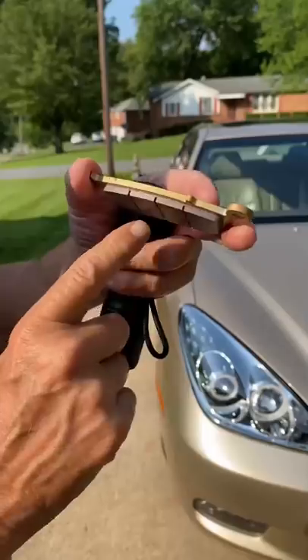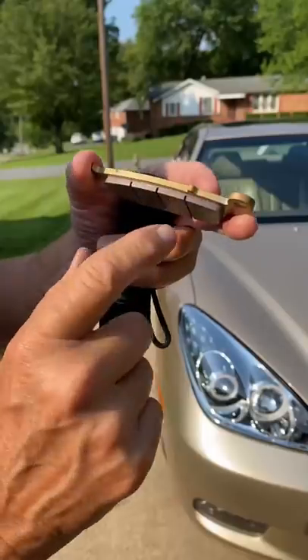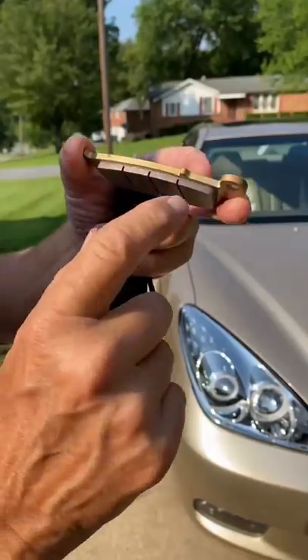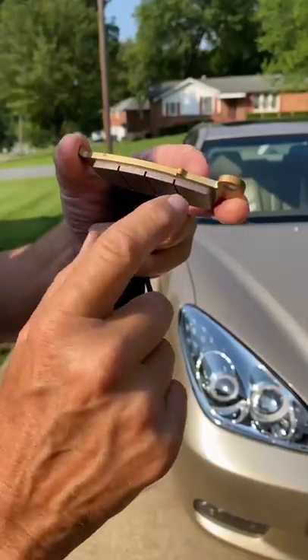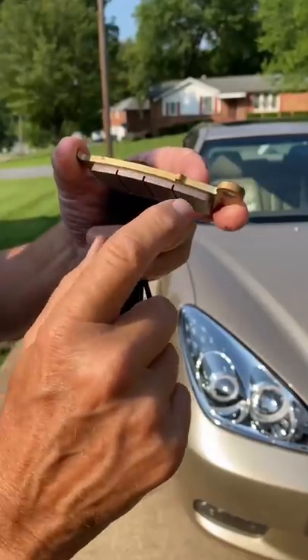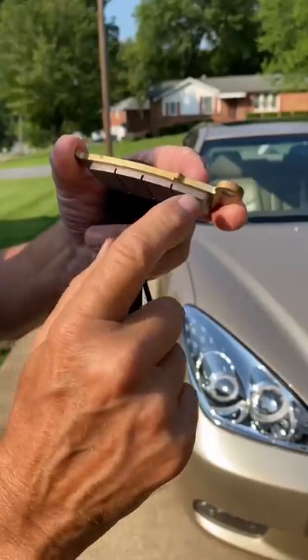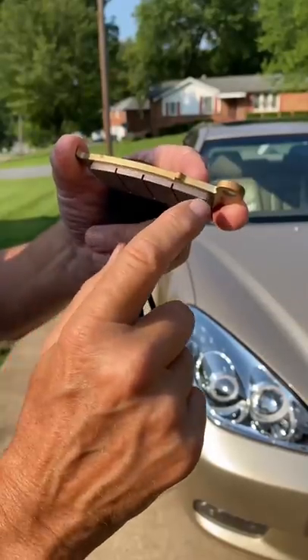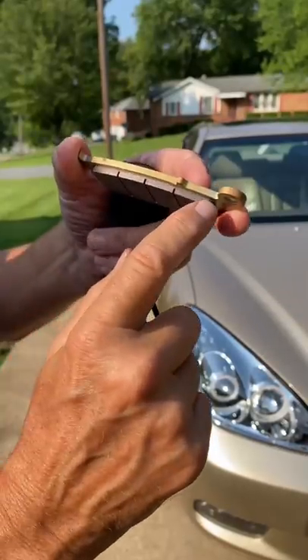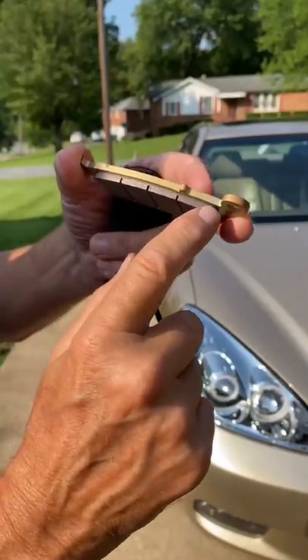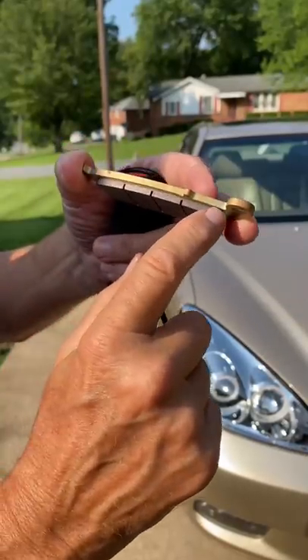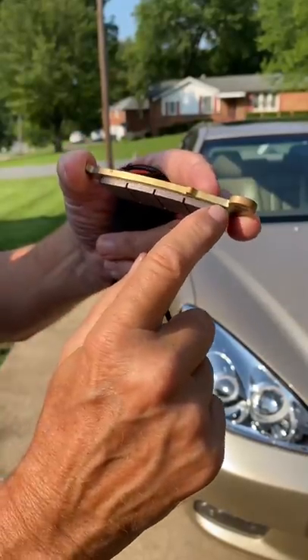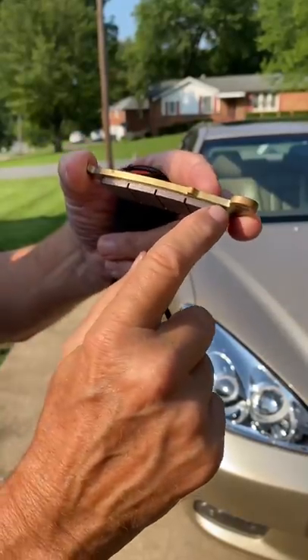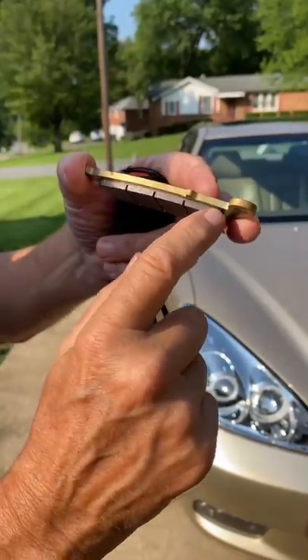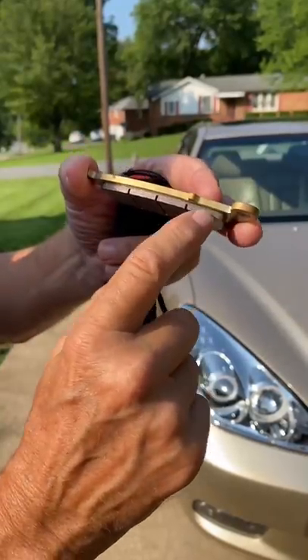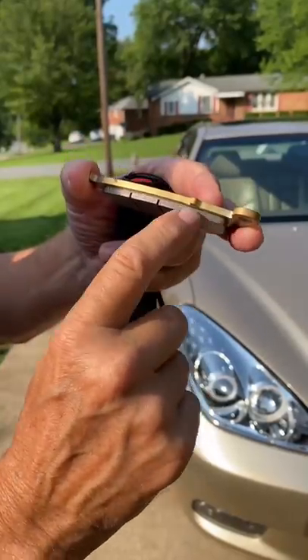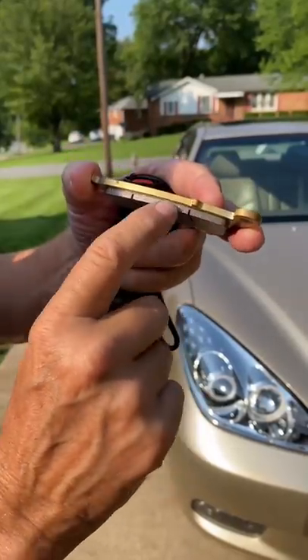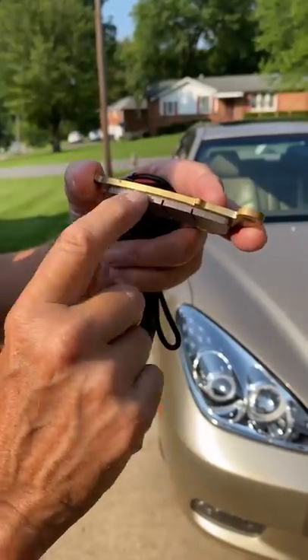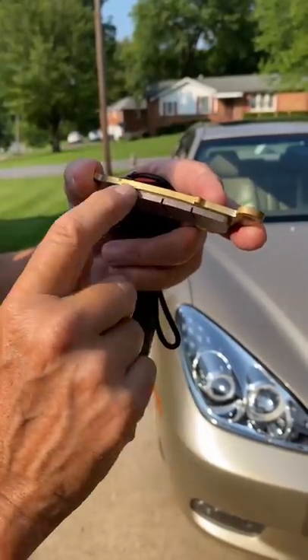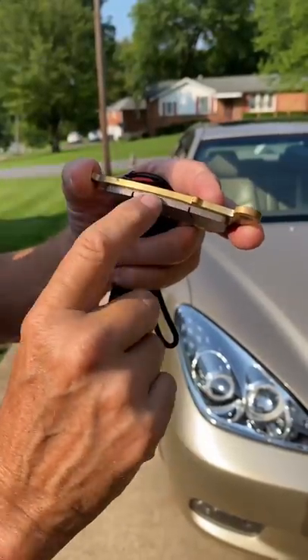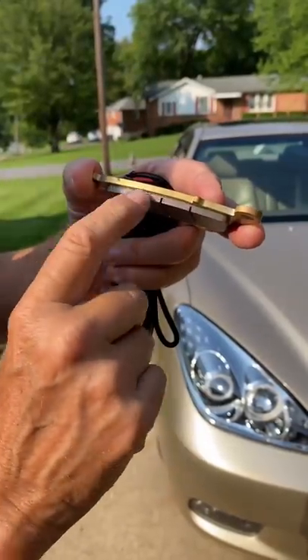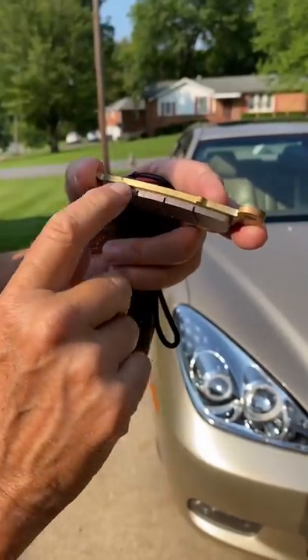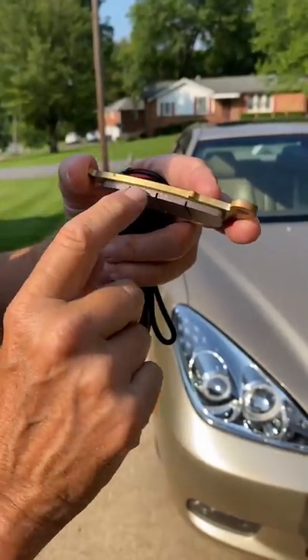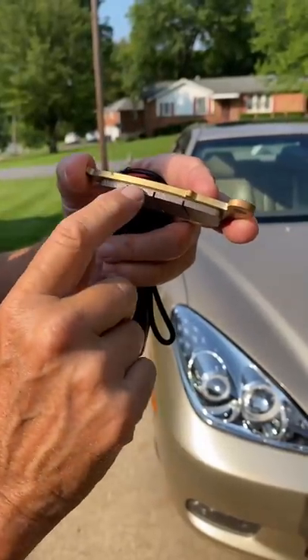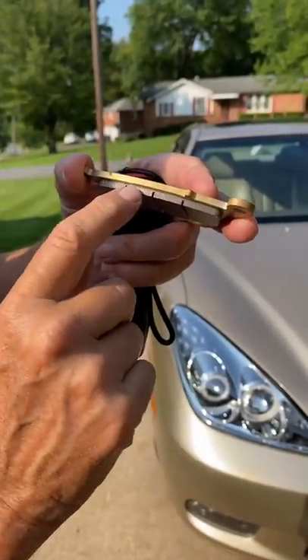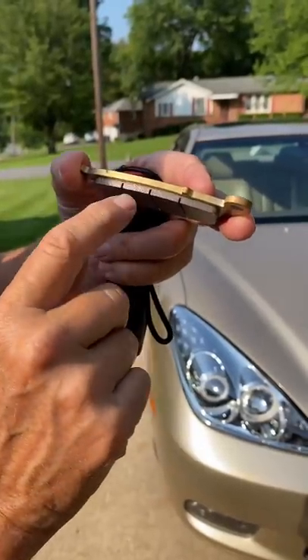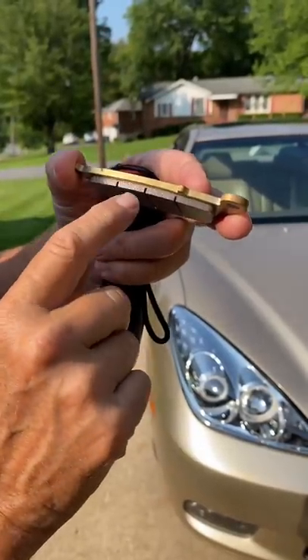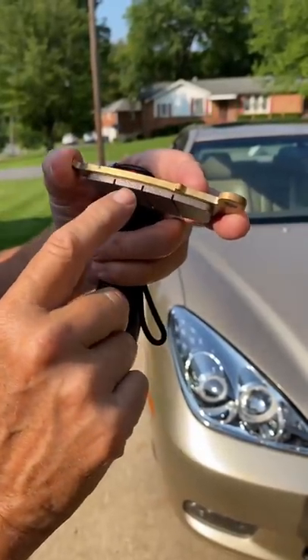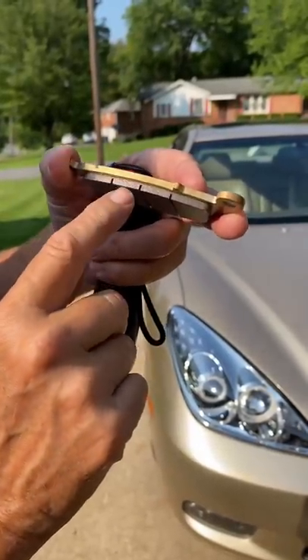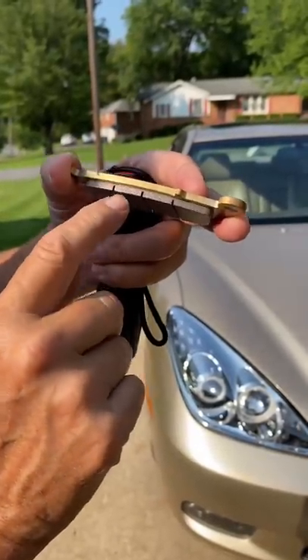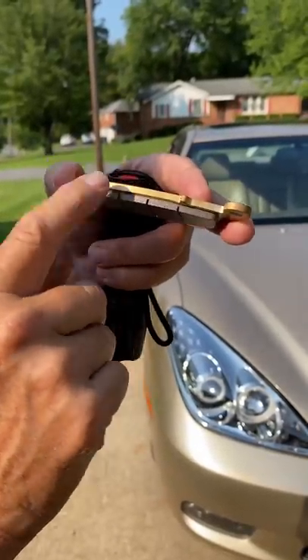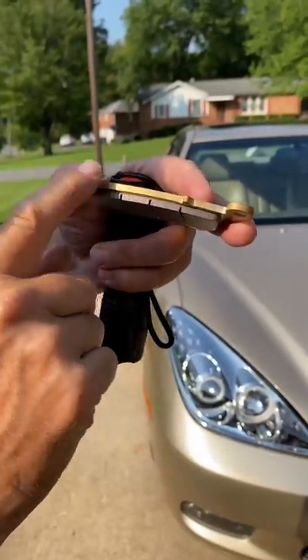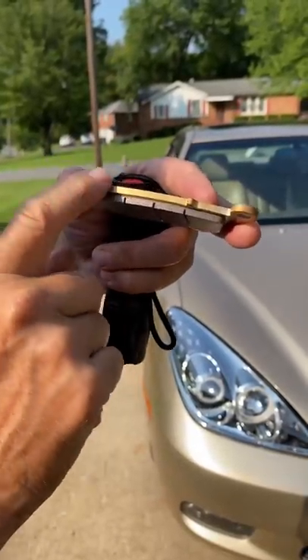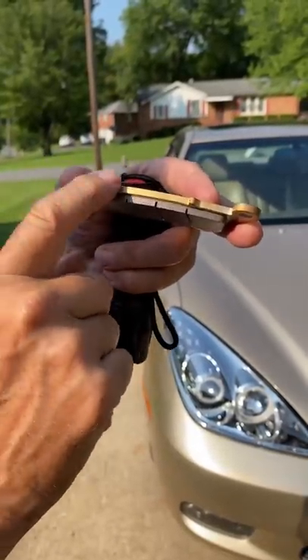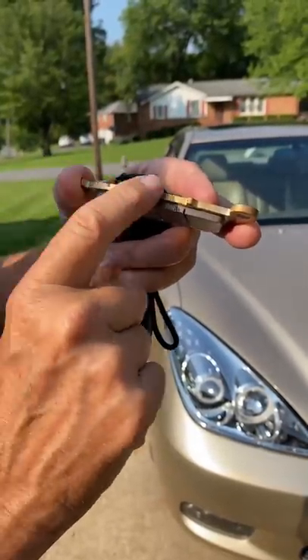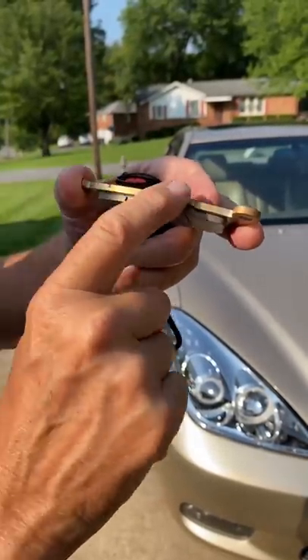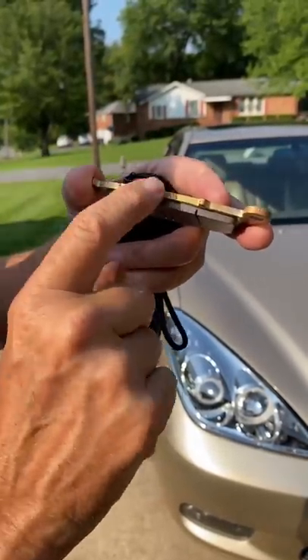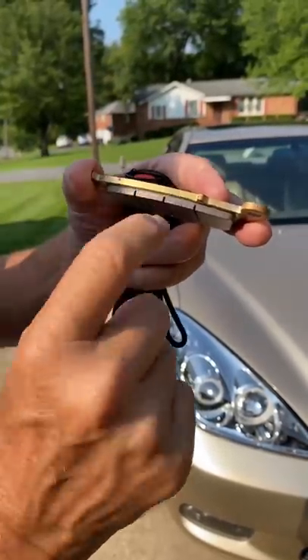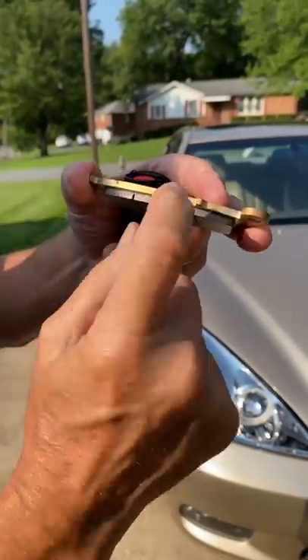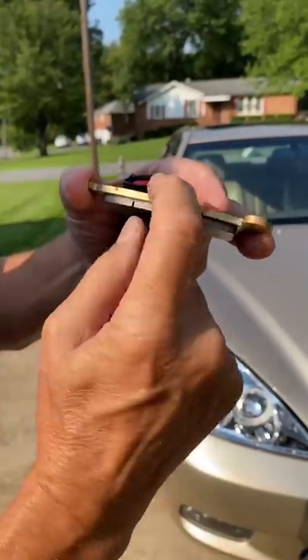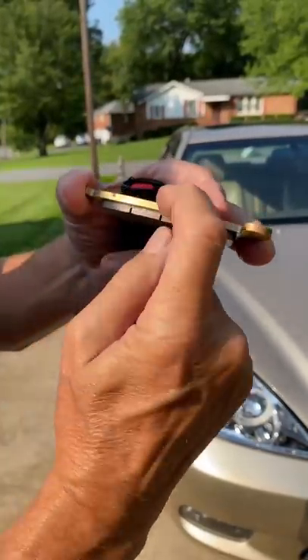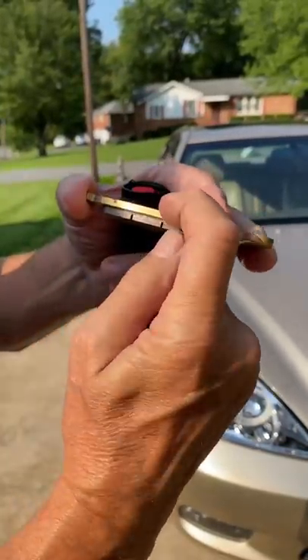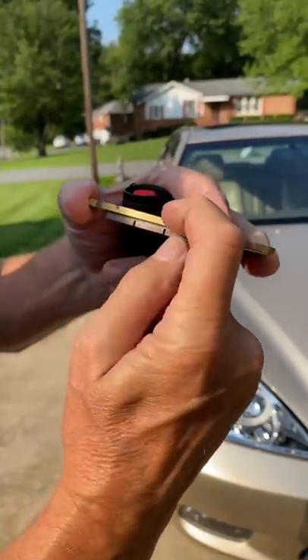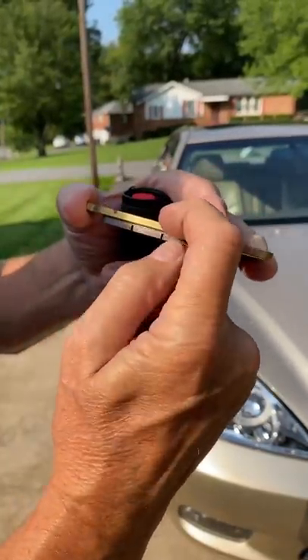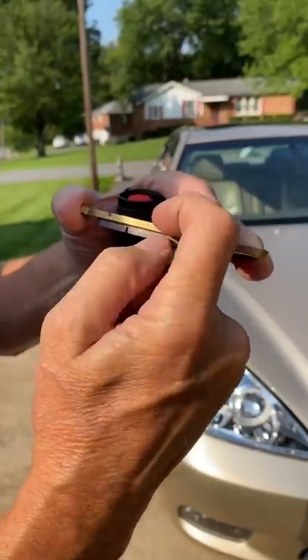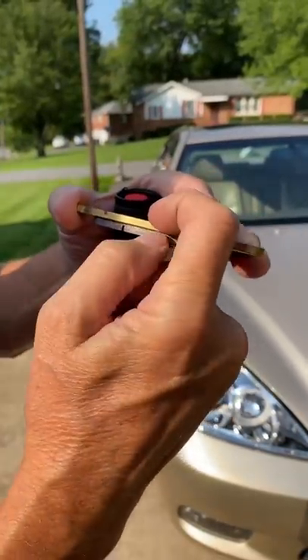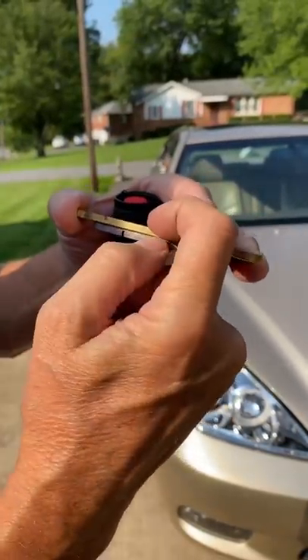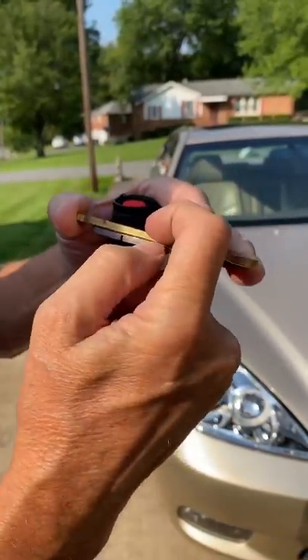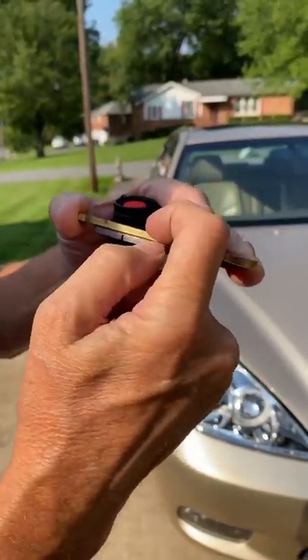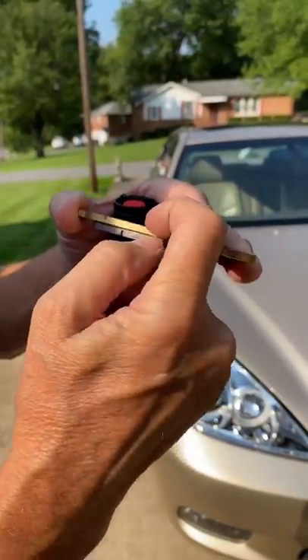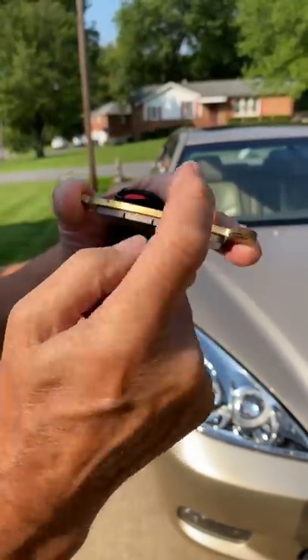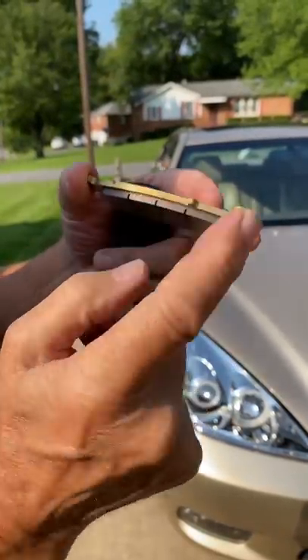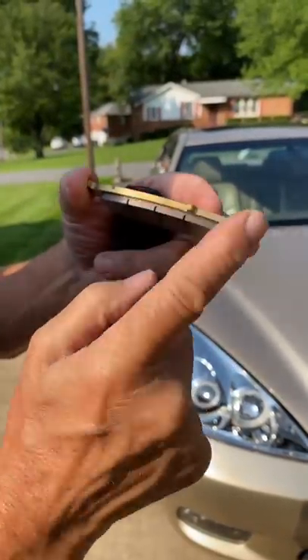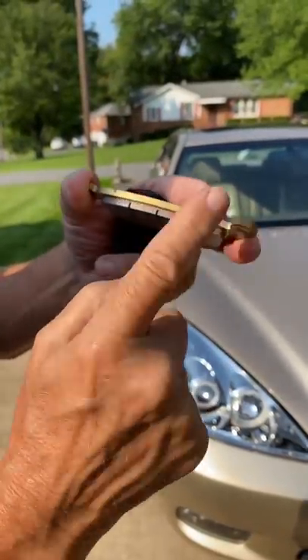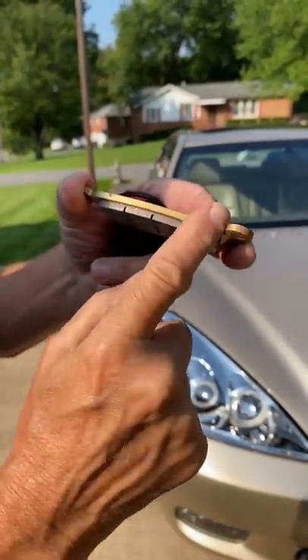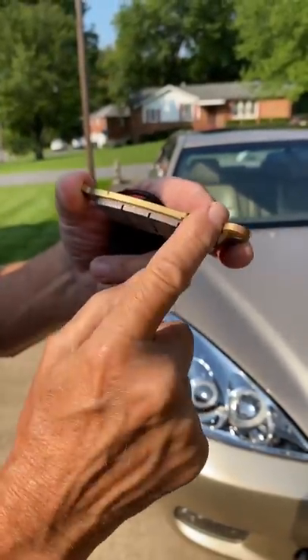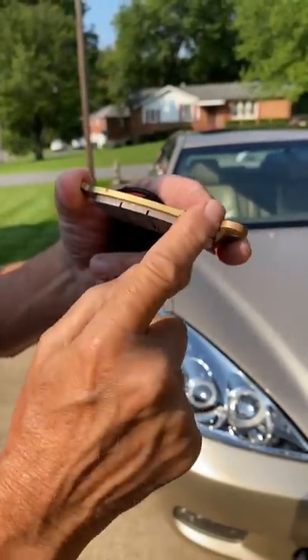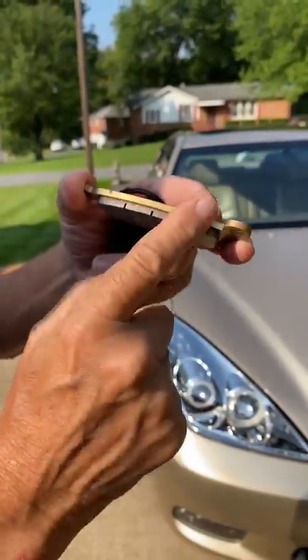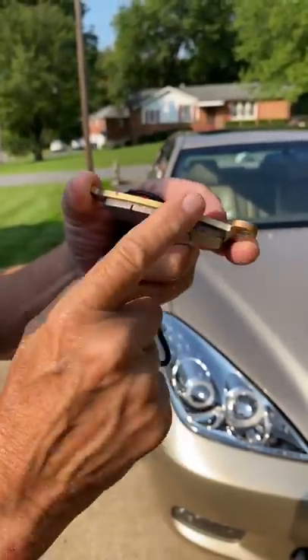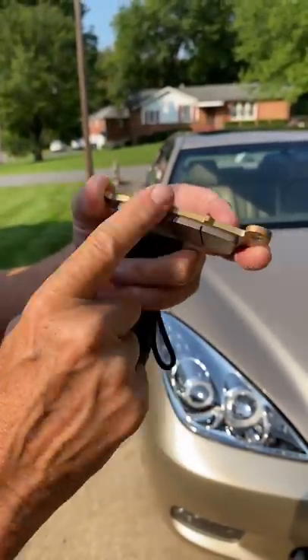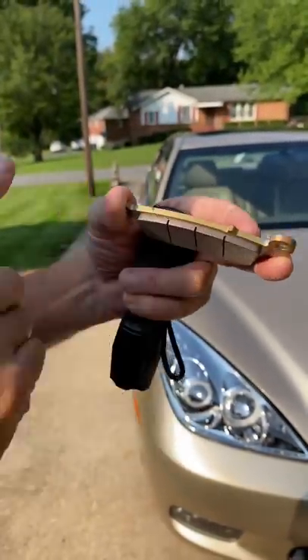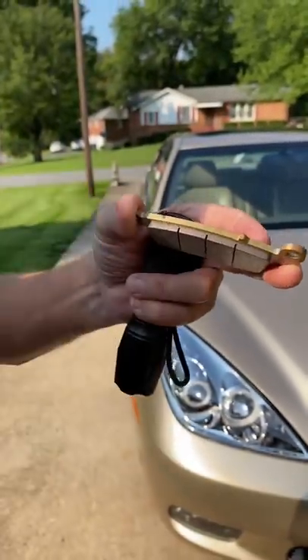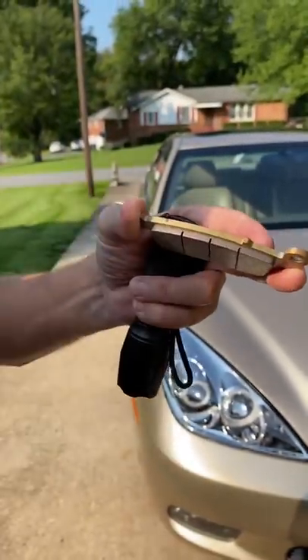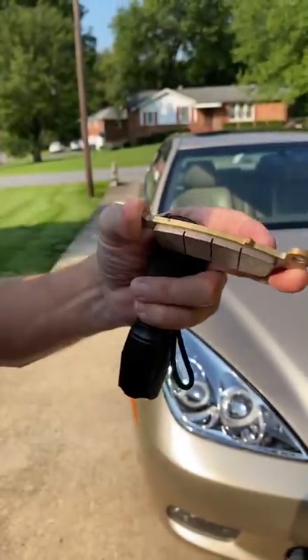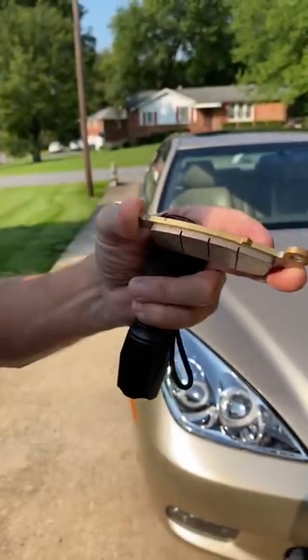As long as the friction material on the brake pads is far away from the metal and it's not worn down to nothing, that isn't going to hurt anything.